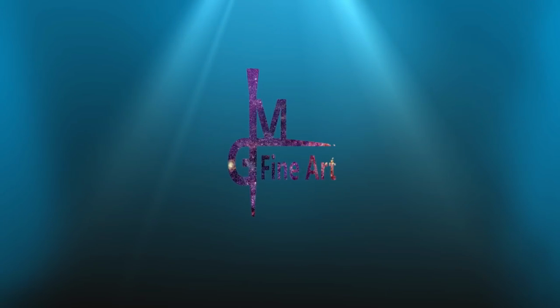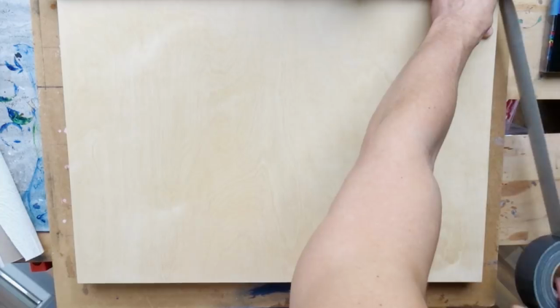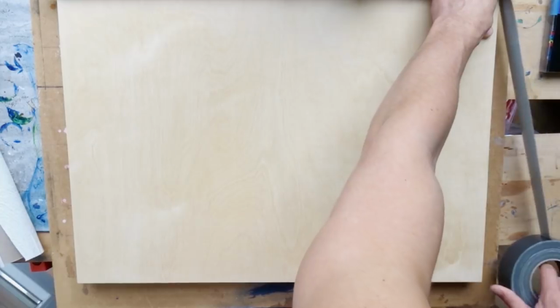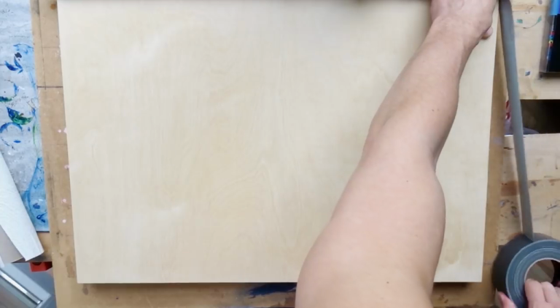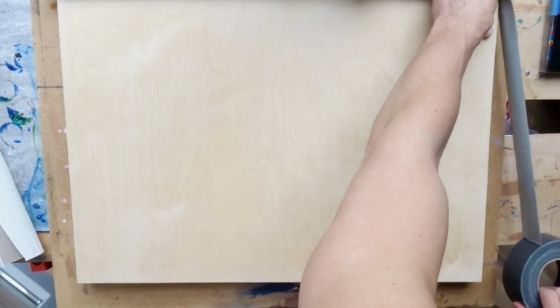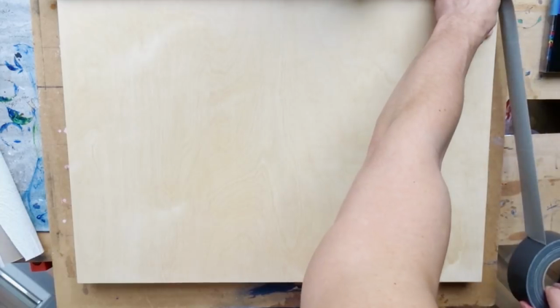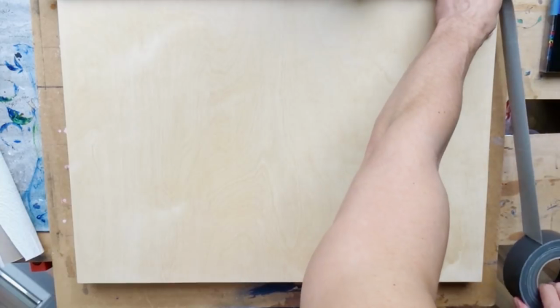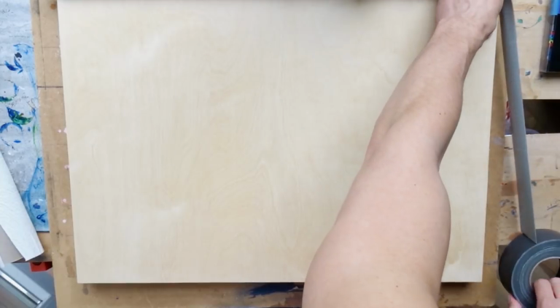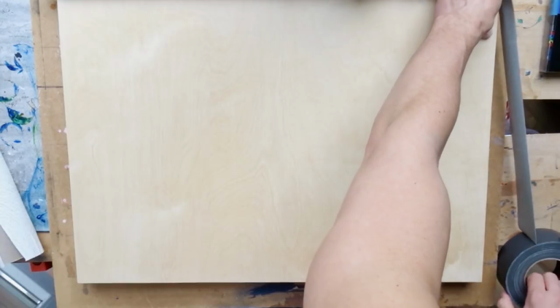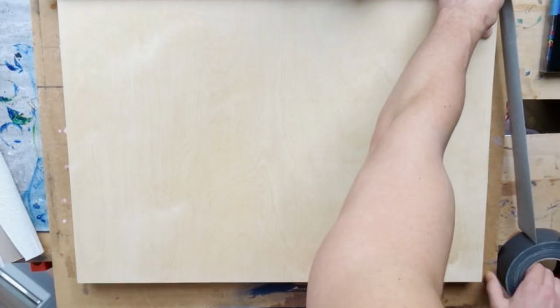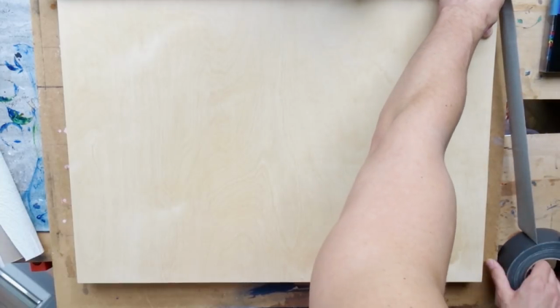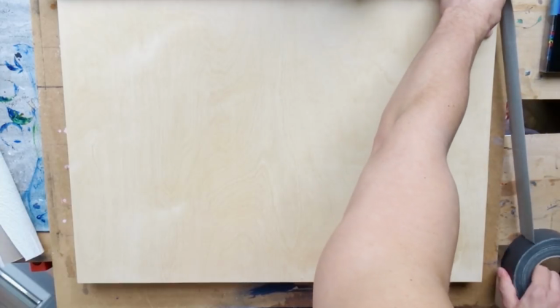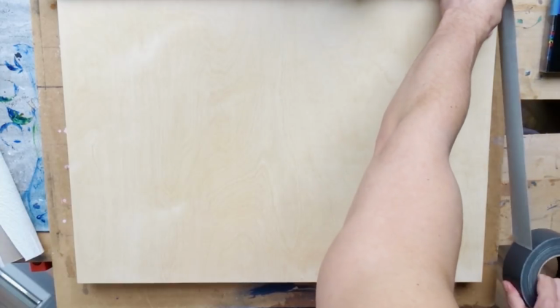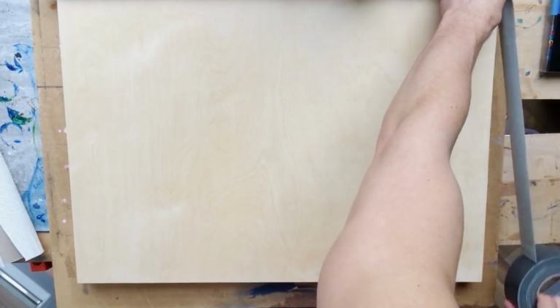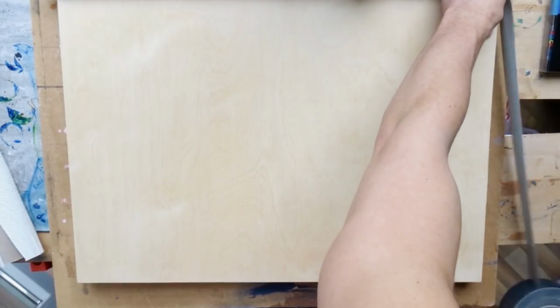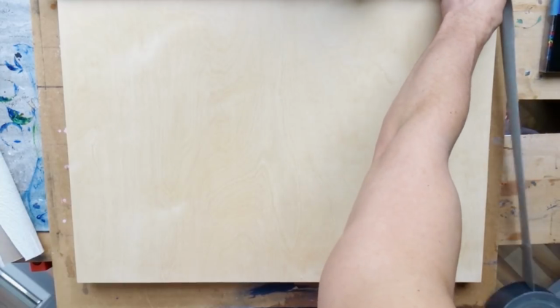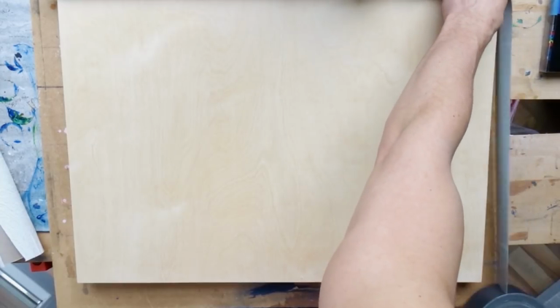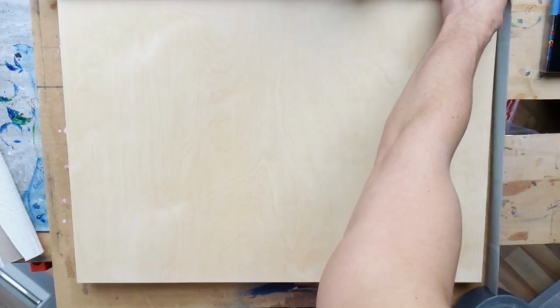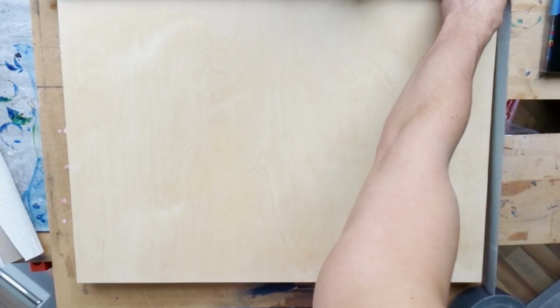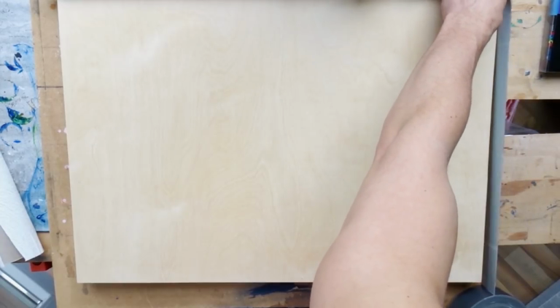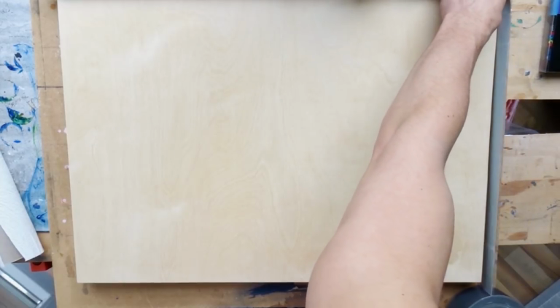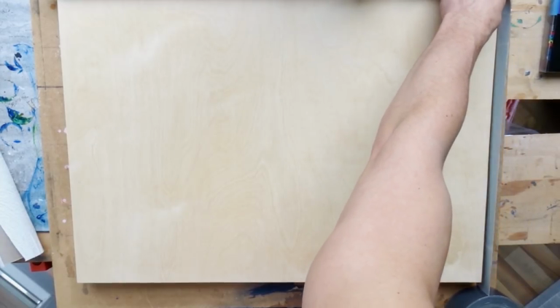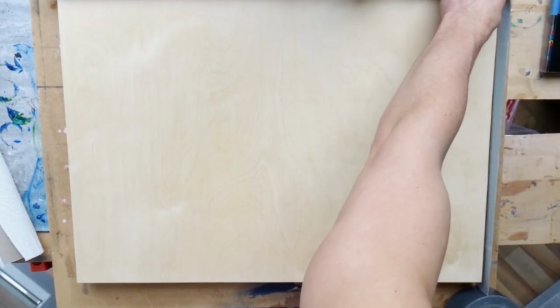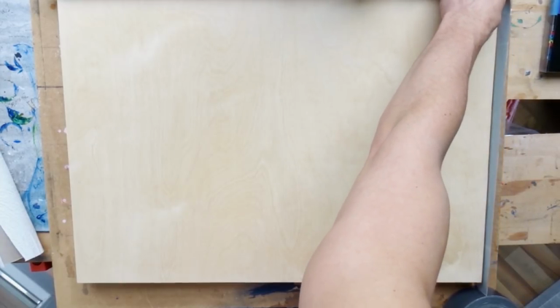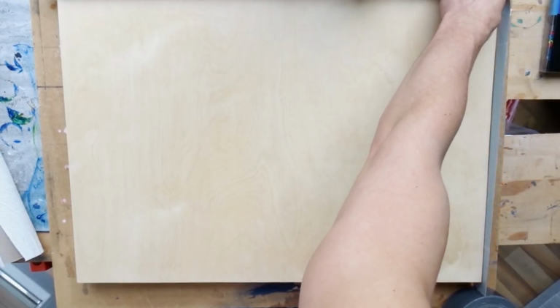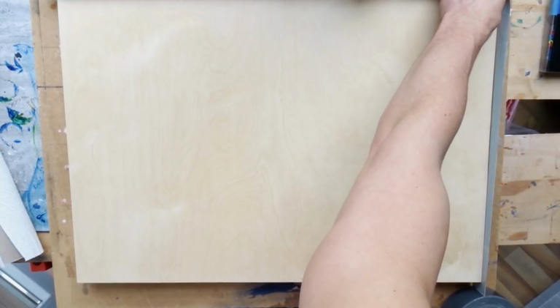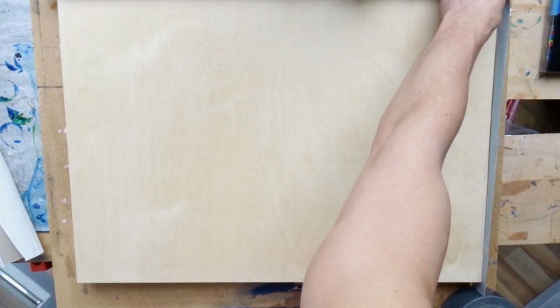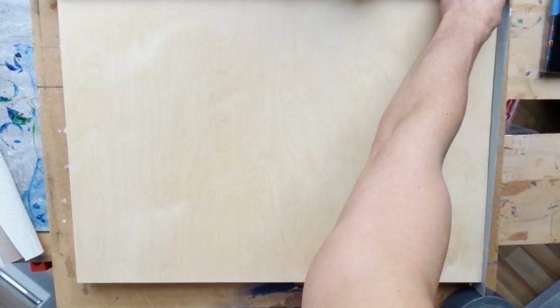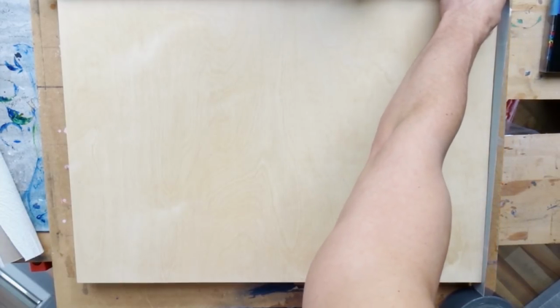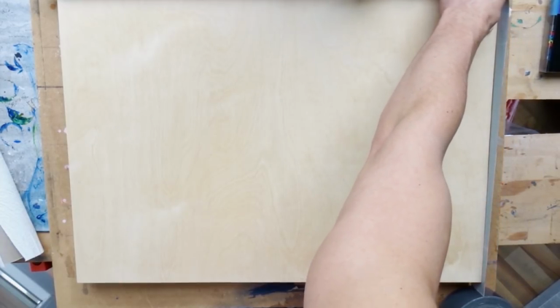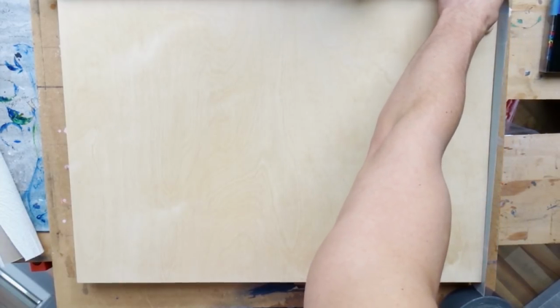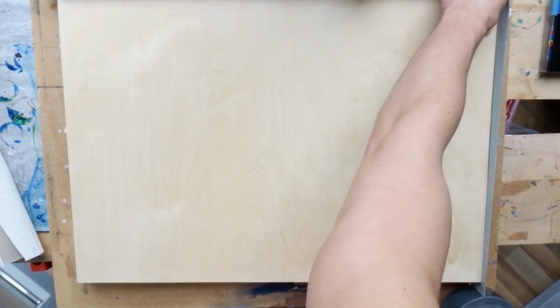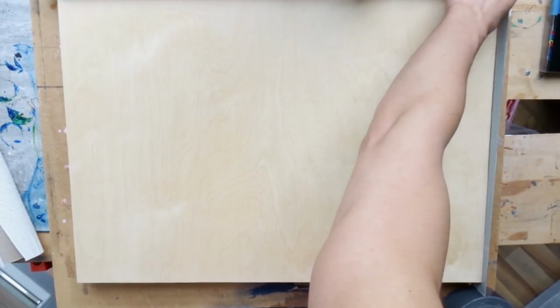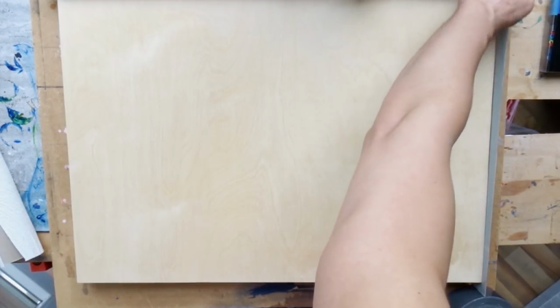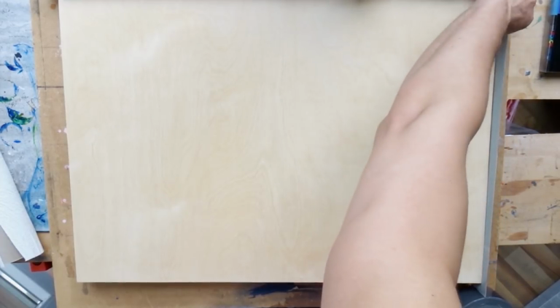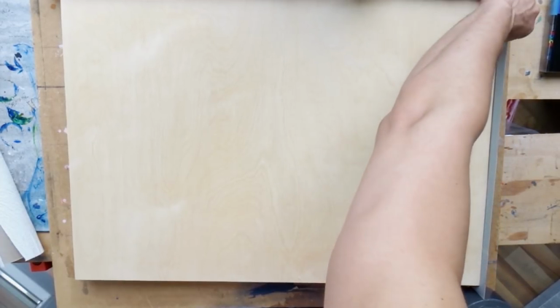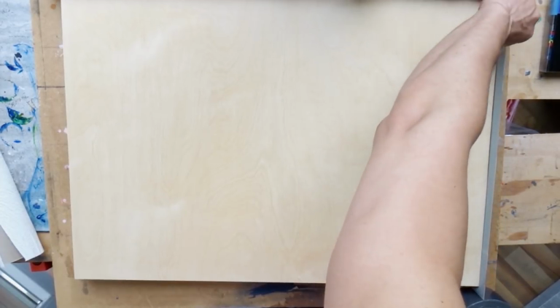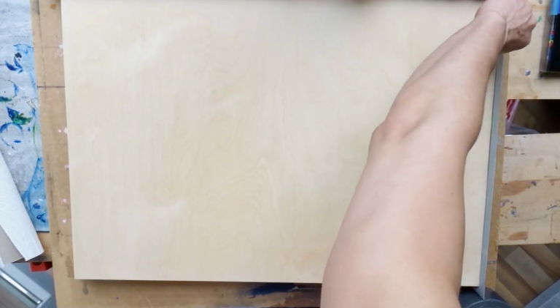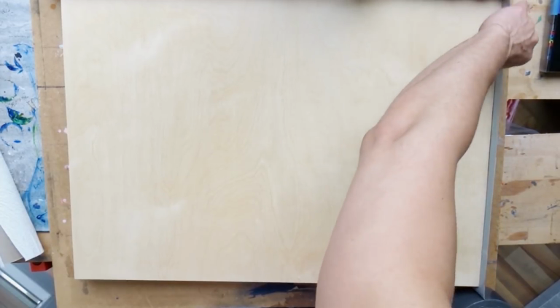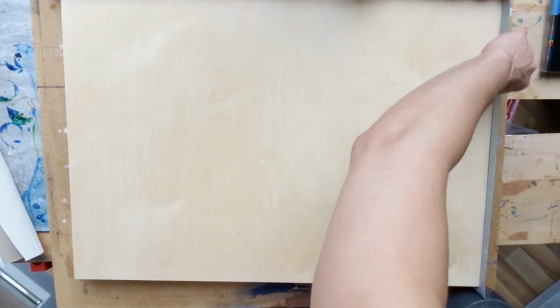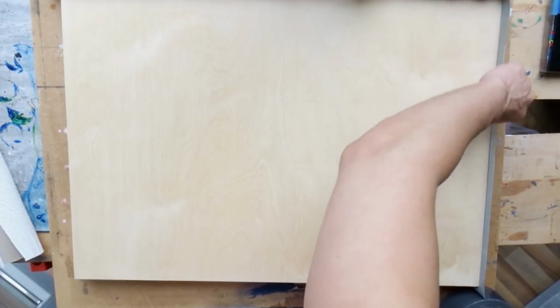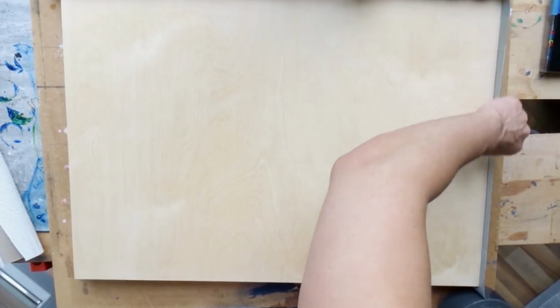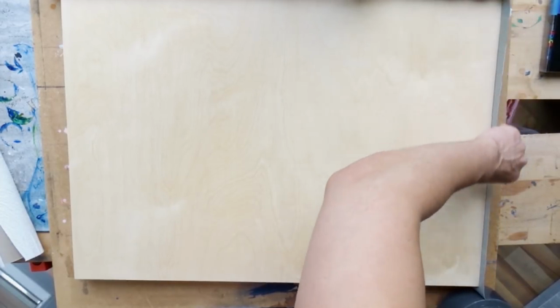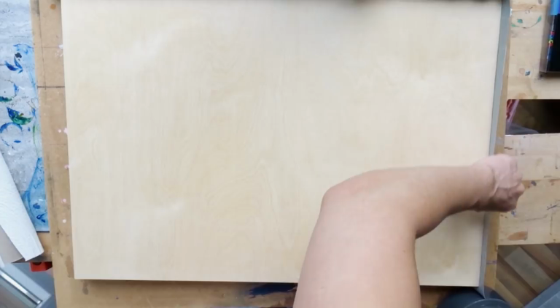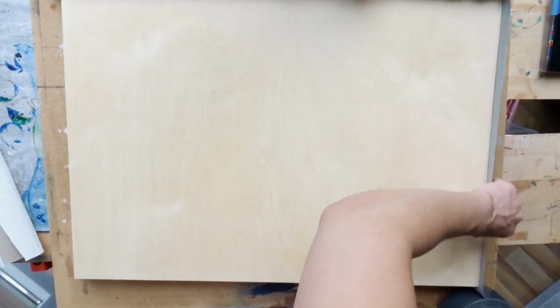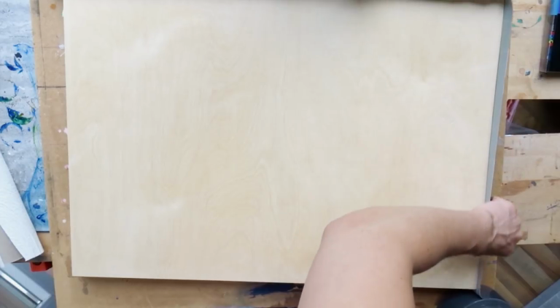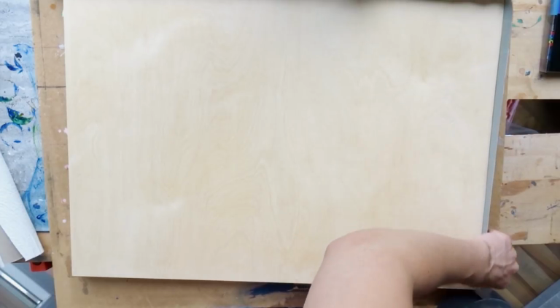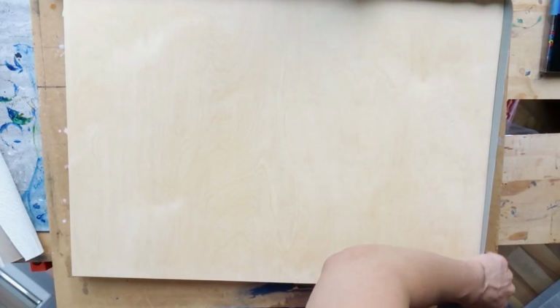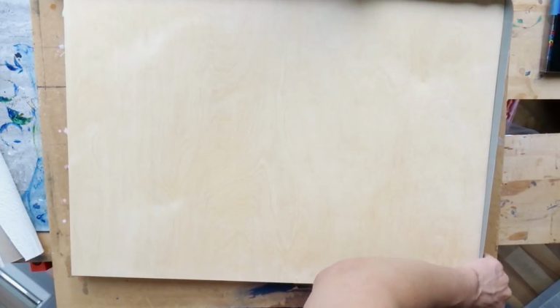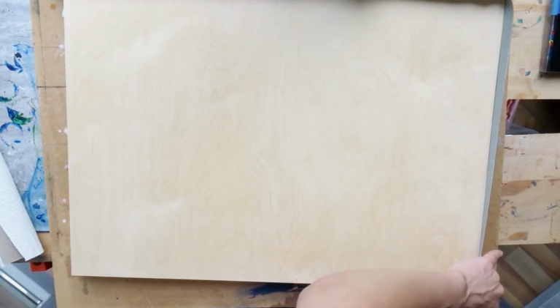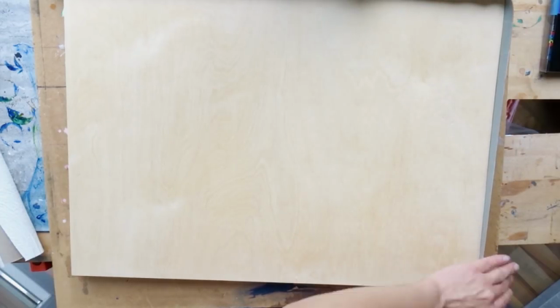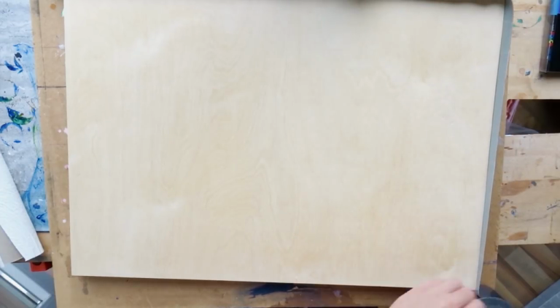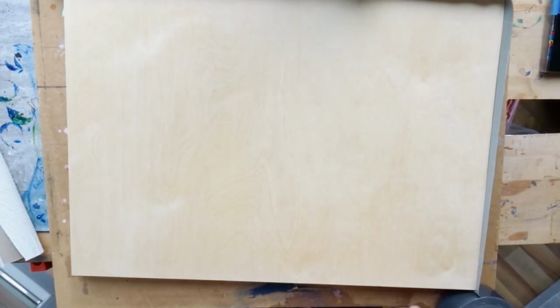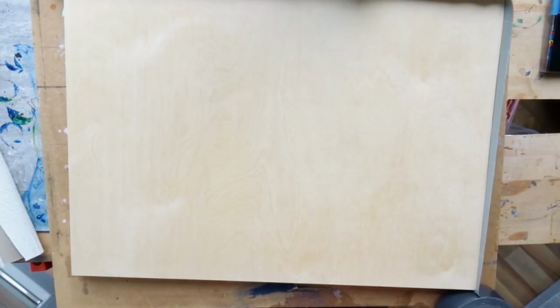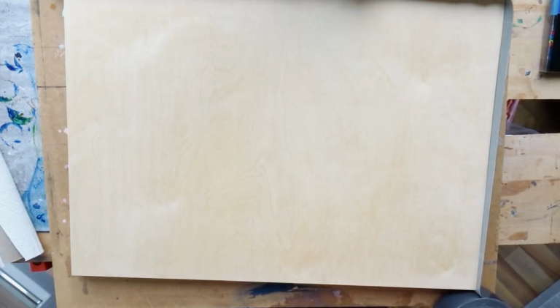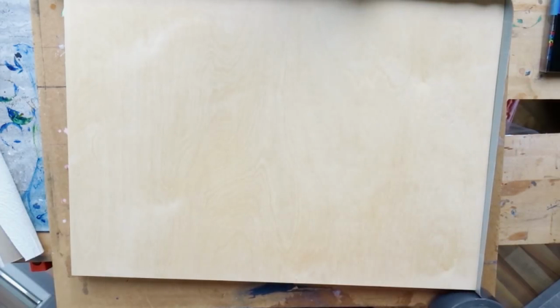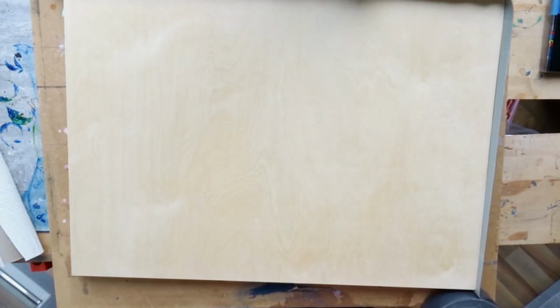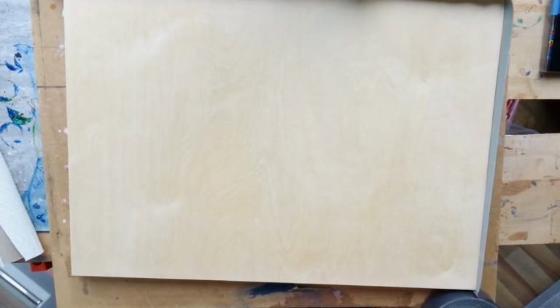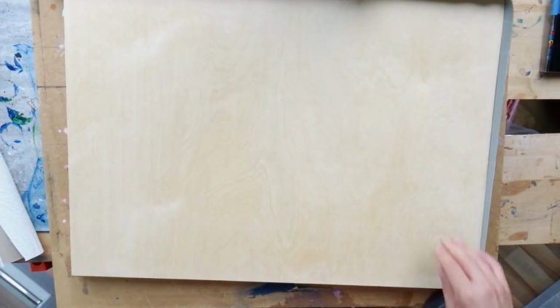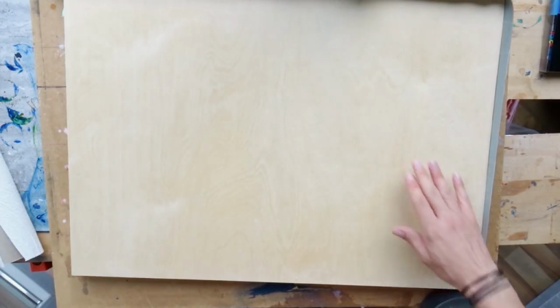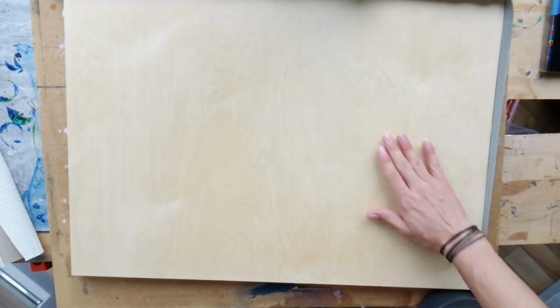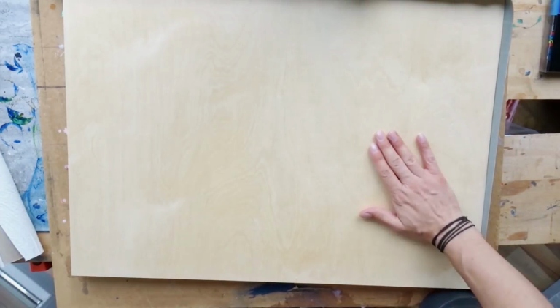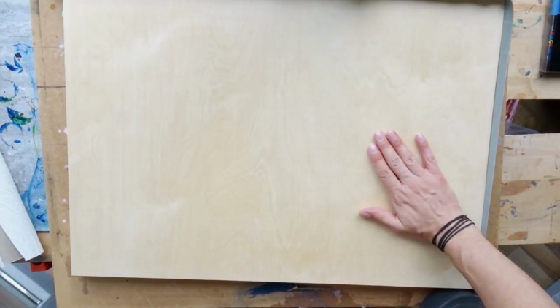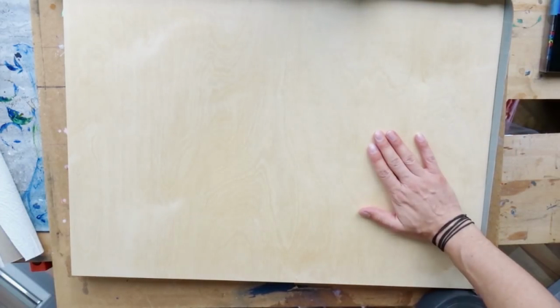Hi everyone, it was time for a new geode painting, and this time, as promised, I wanted to use the art resin to test it.